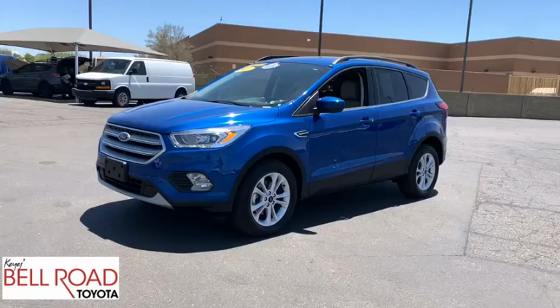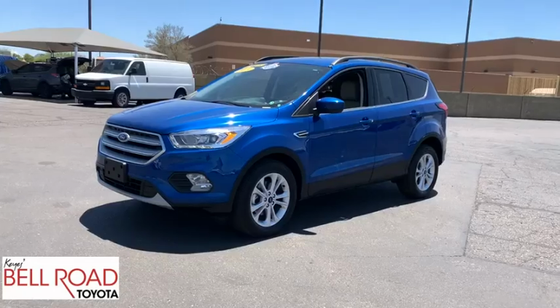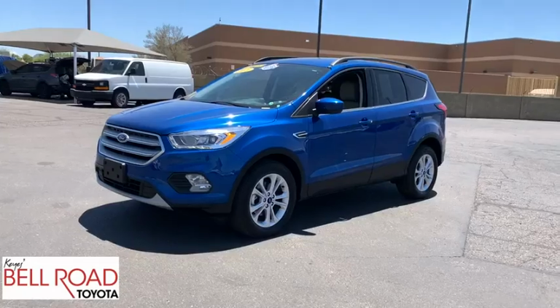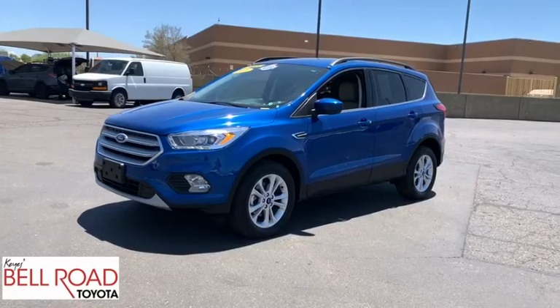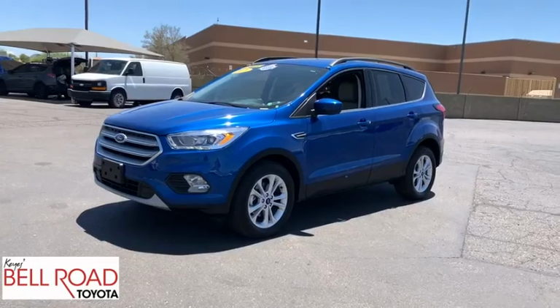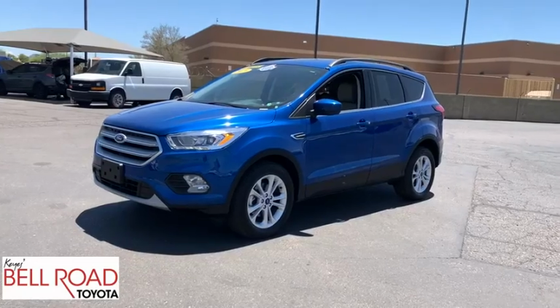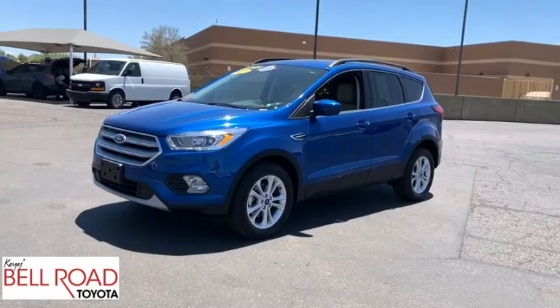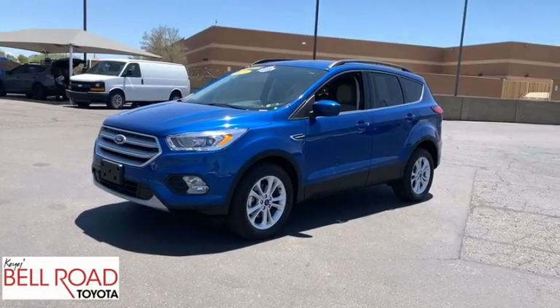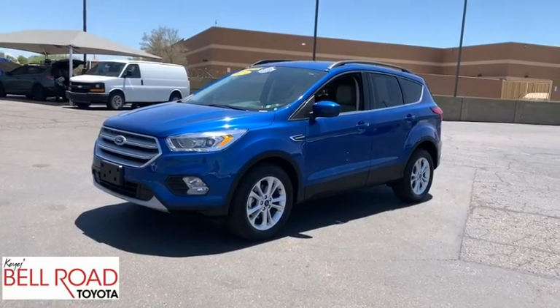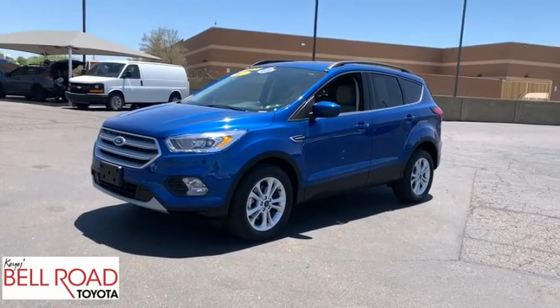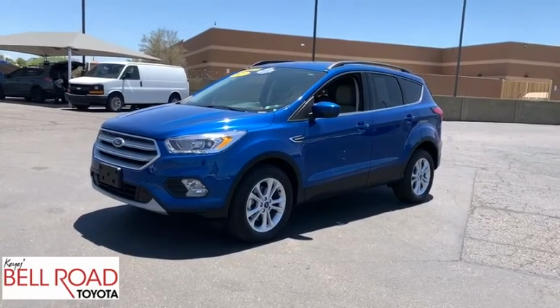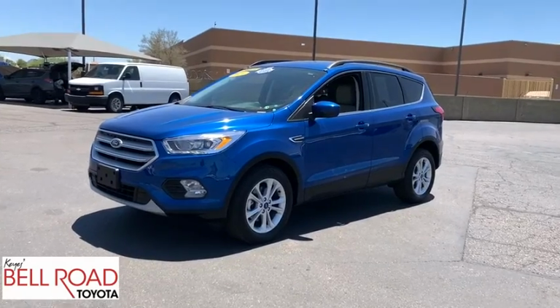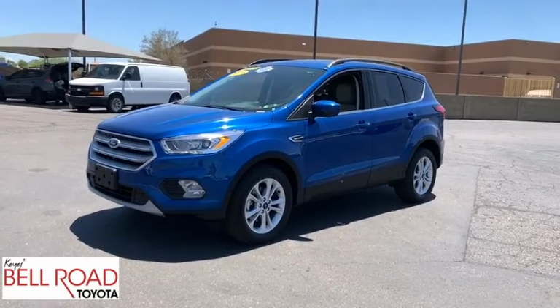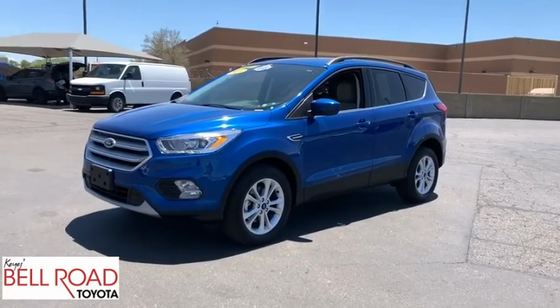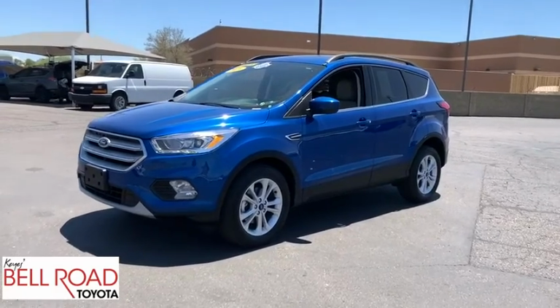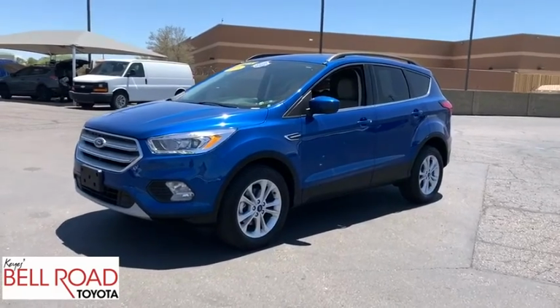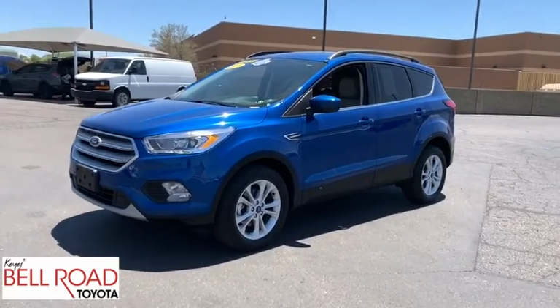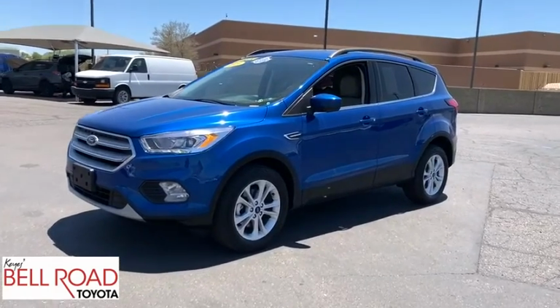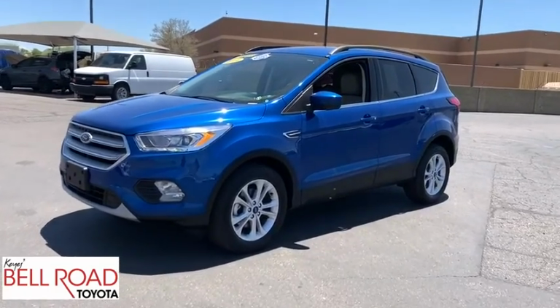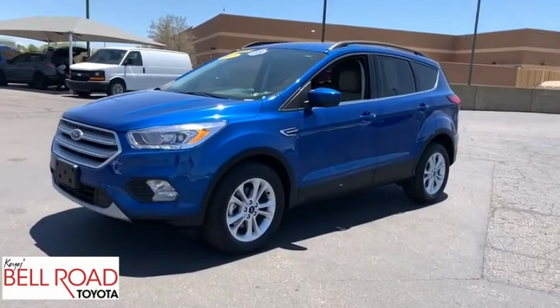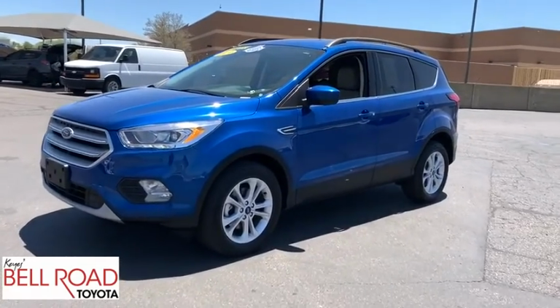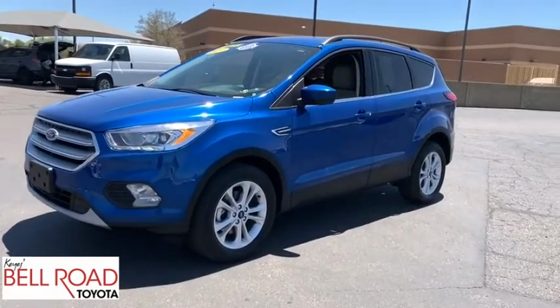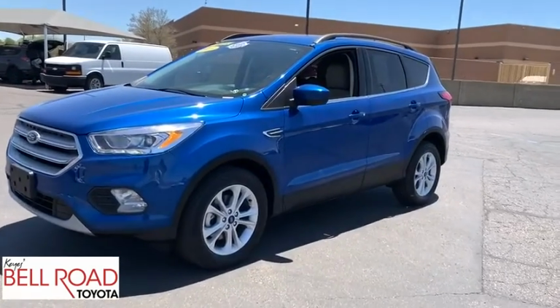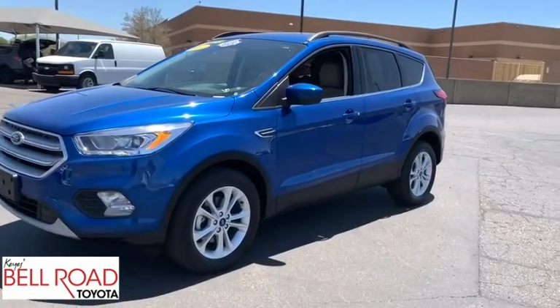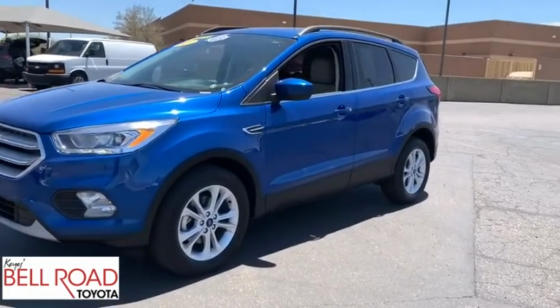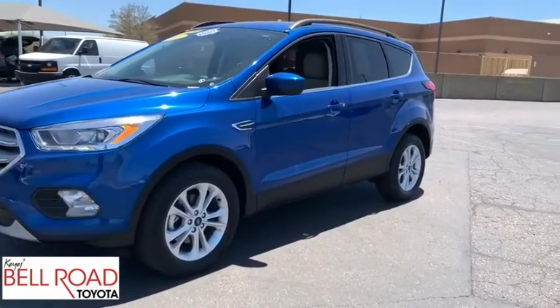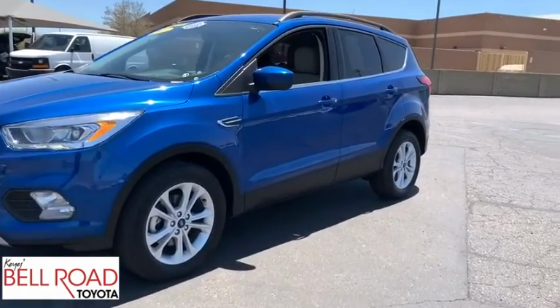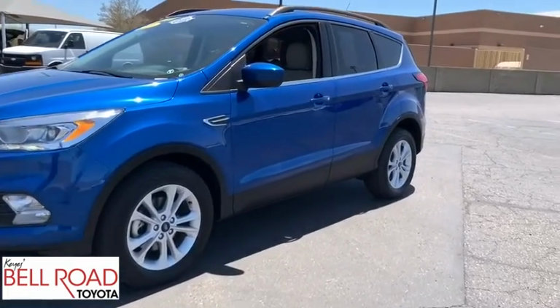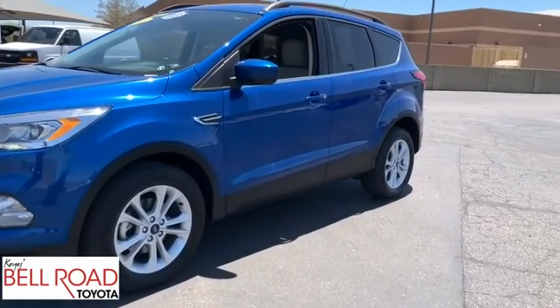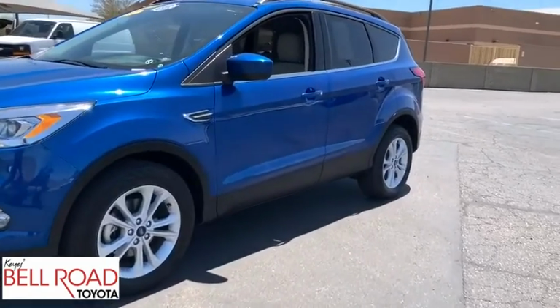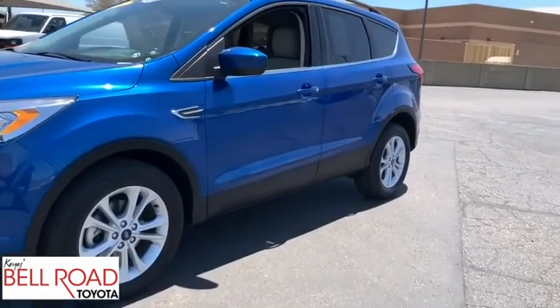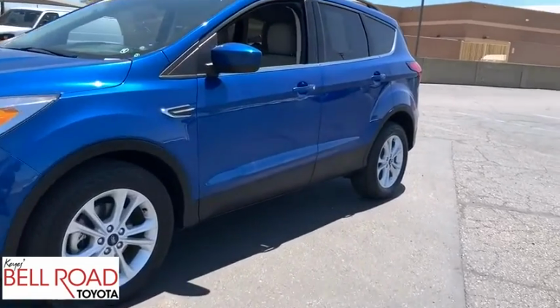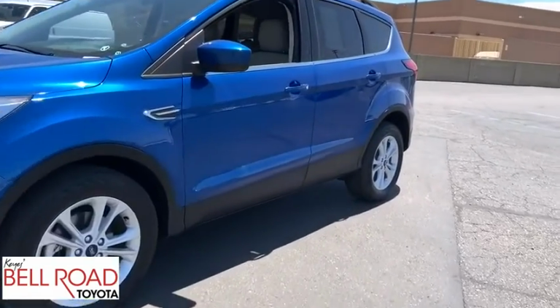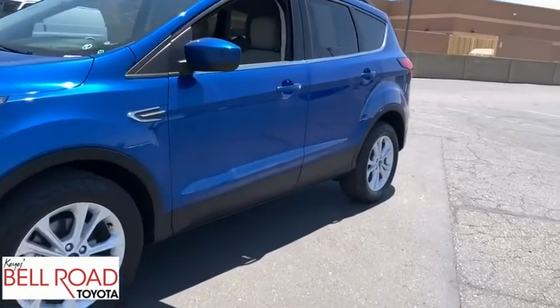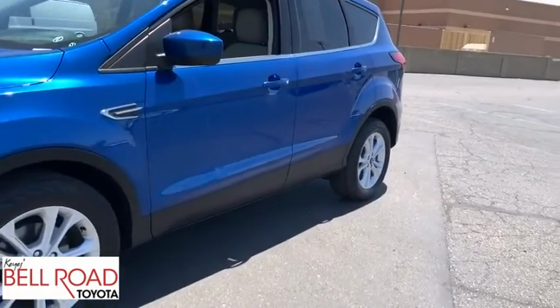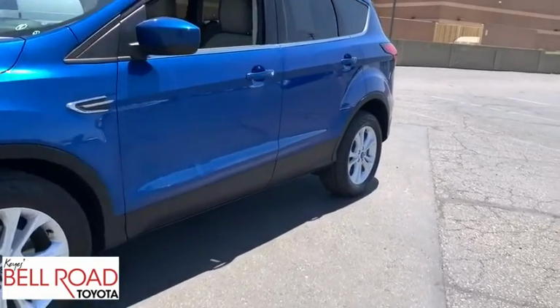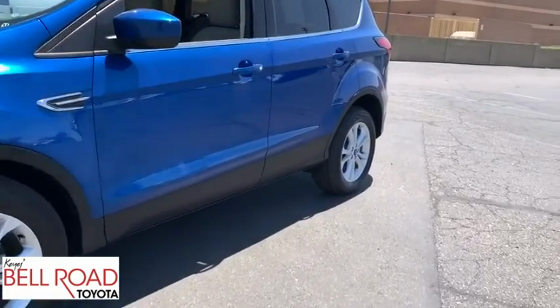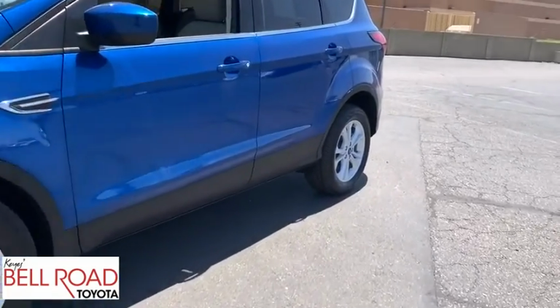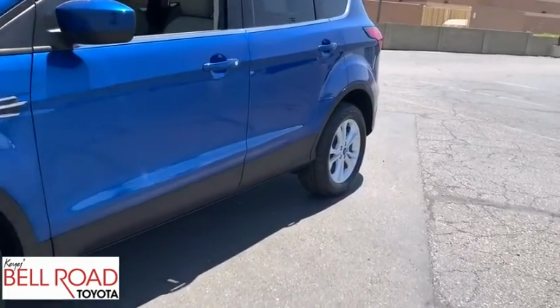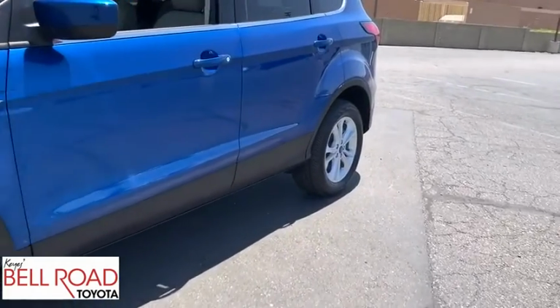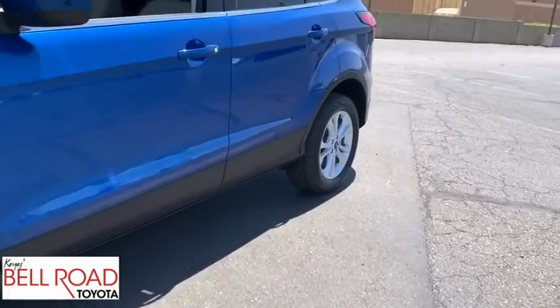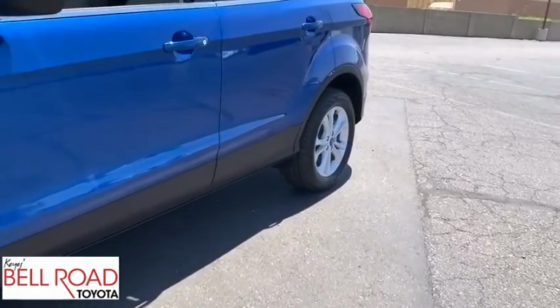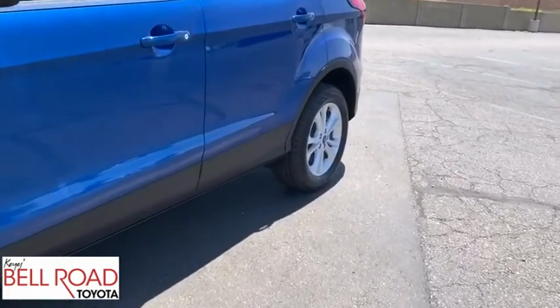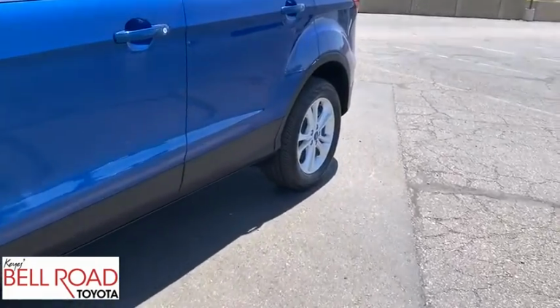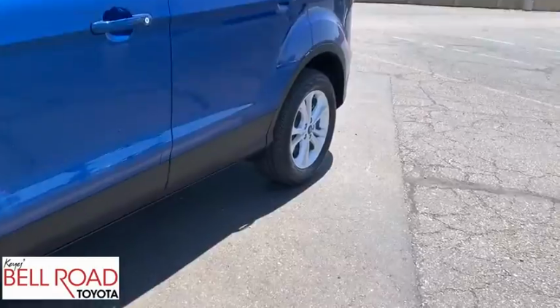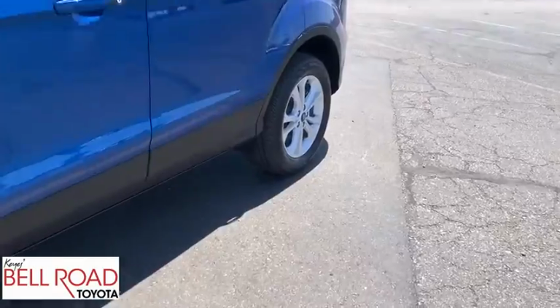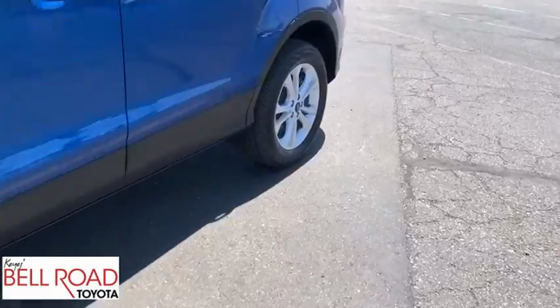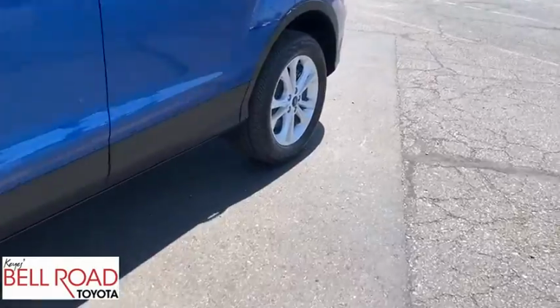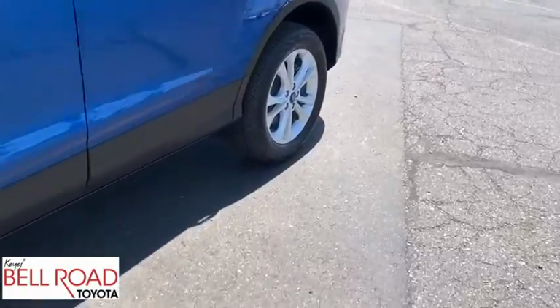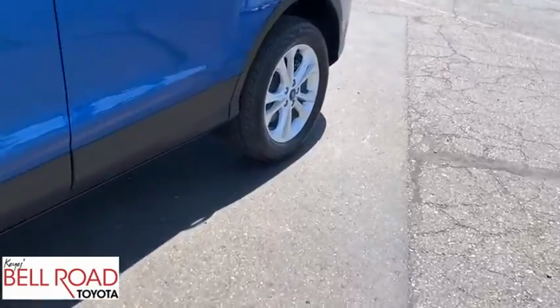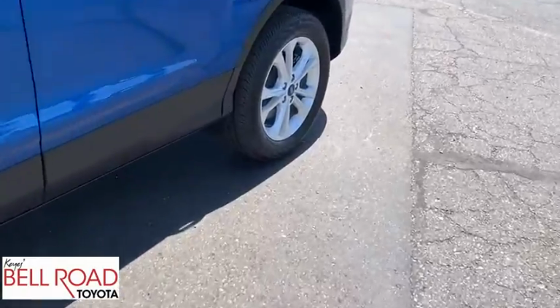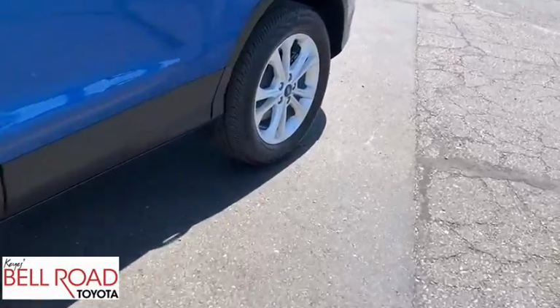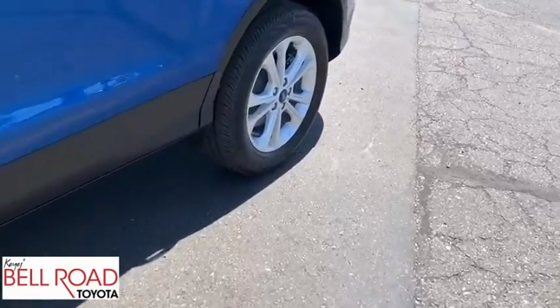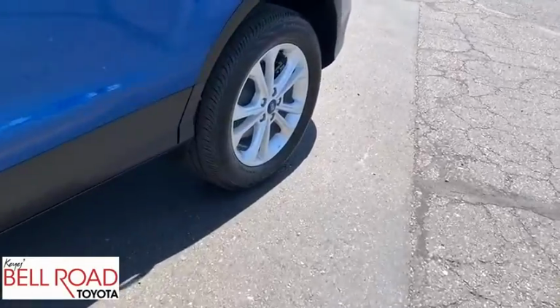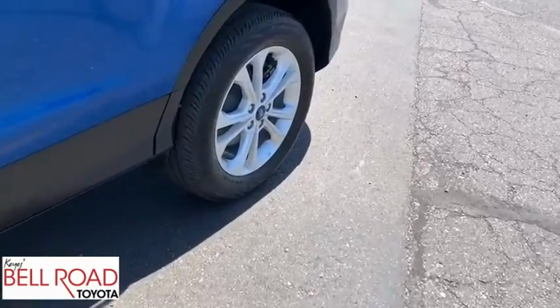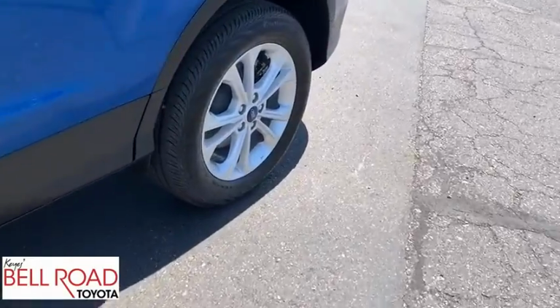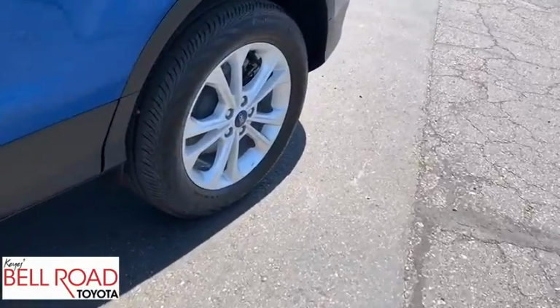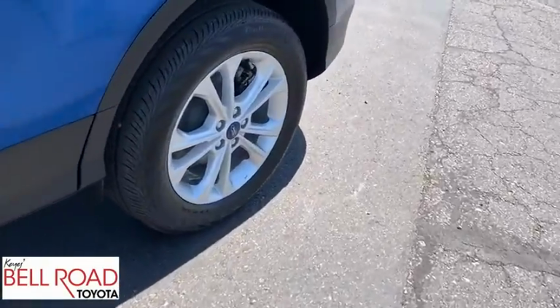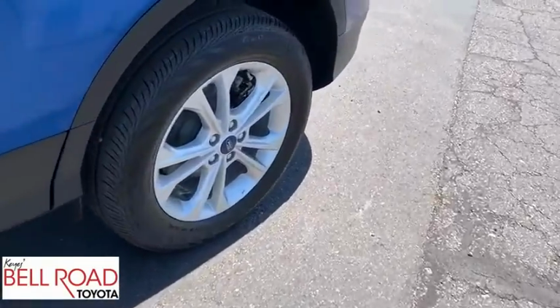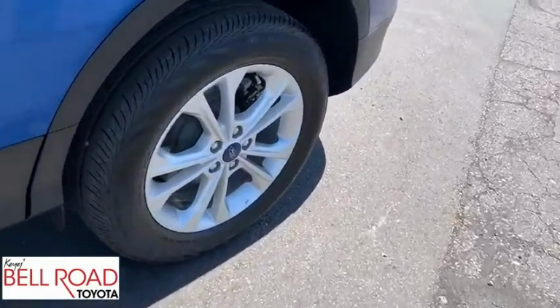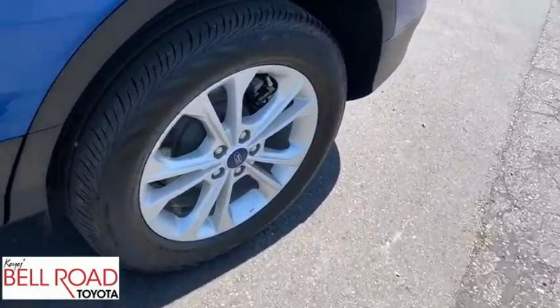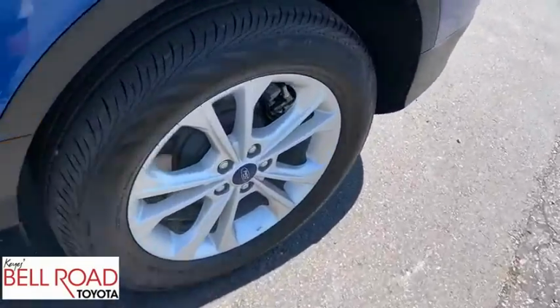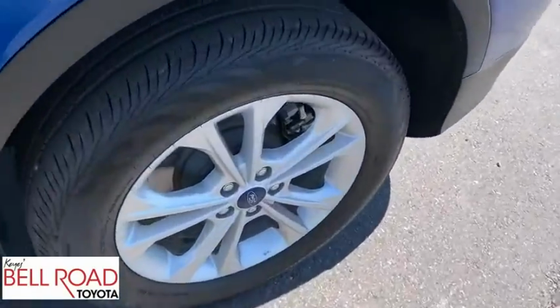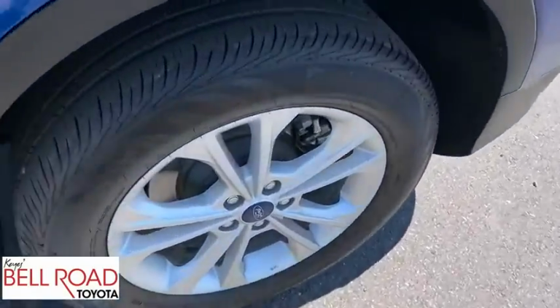Come test drive the 2019 Ford Escape. Gas engines flex, tow, sip and go with Ford Escape.